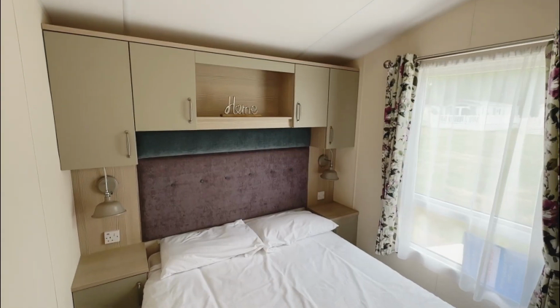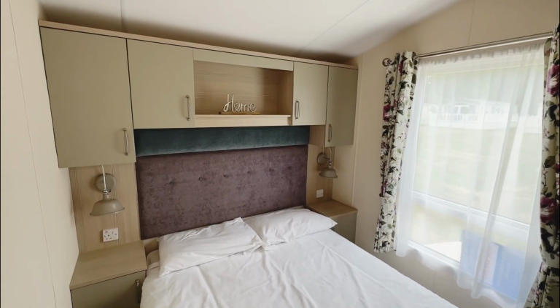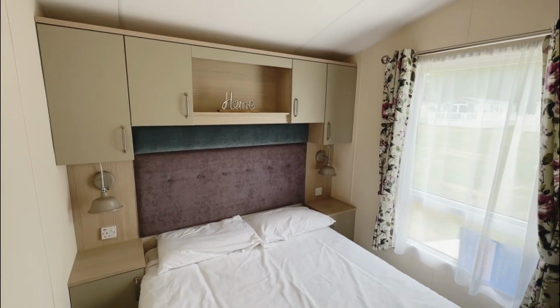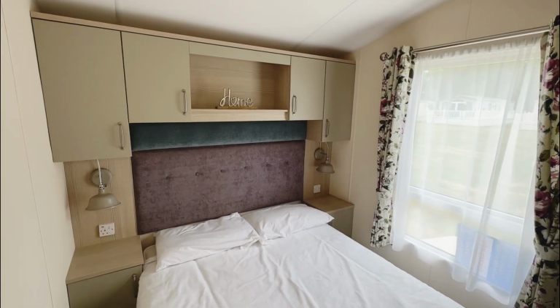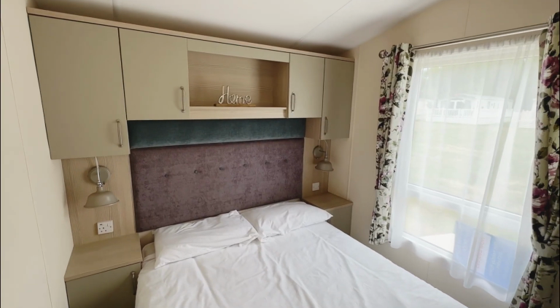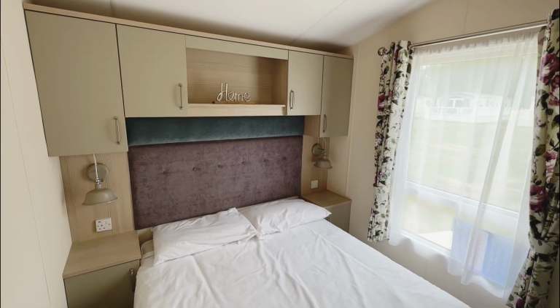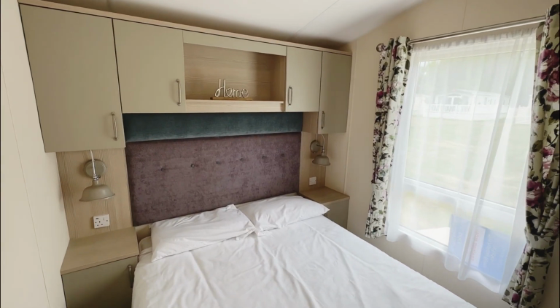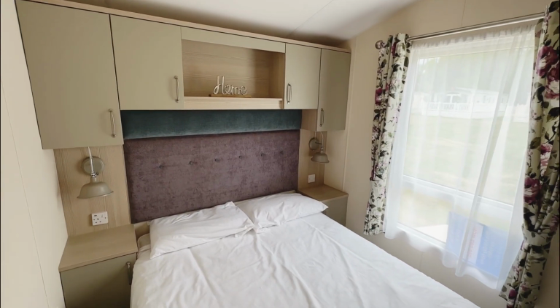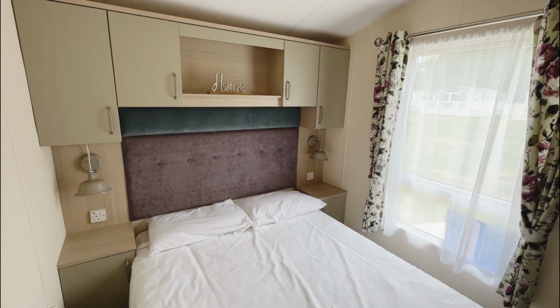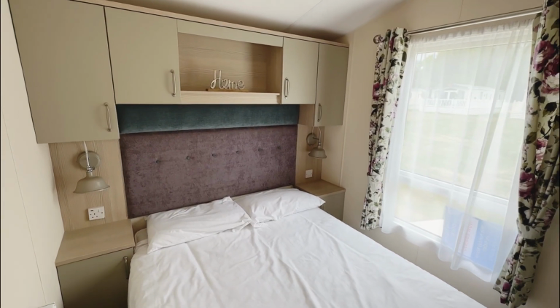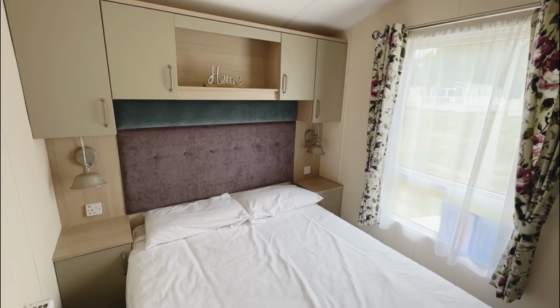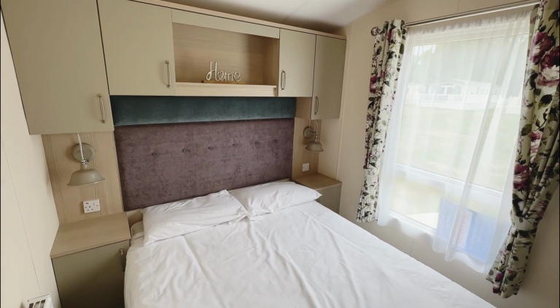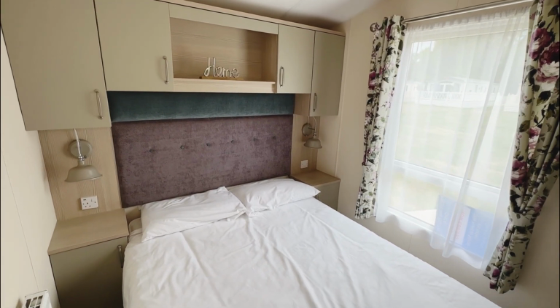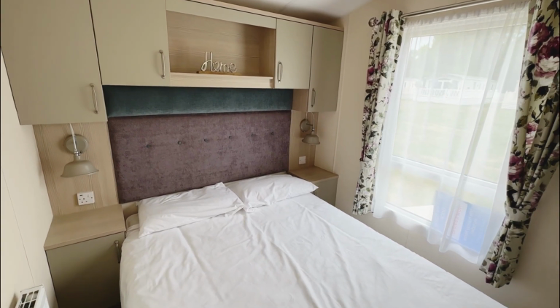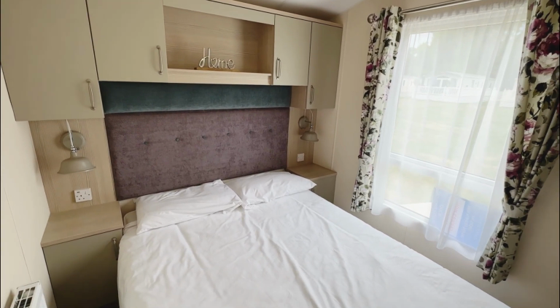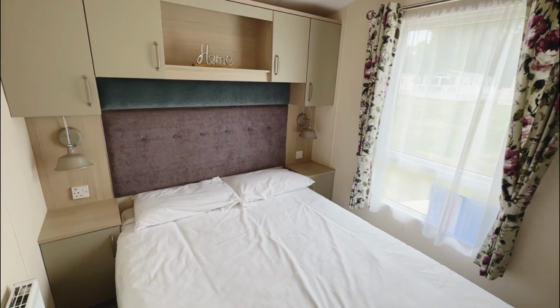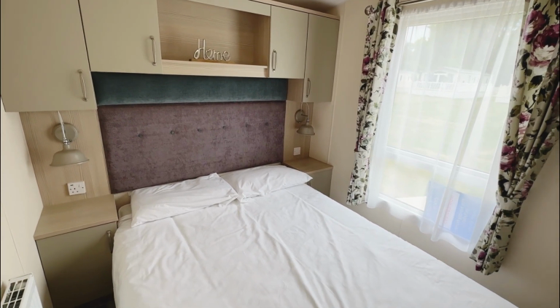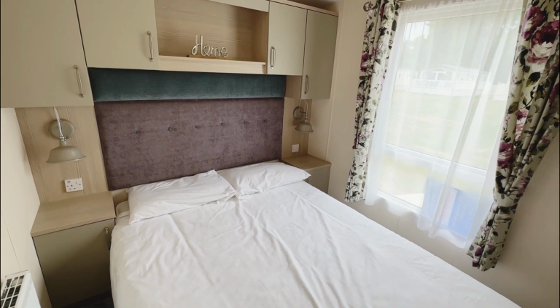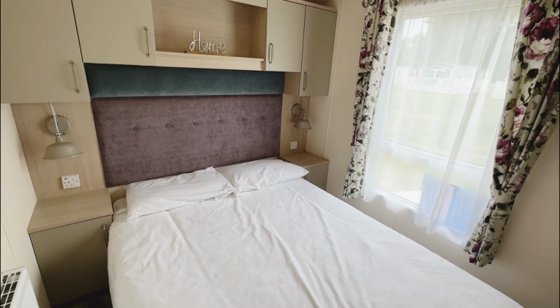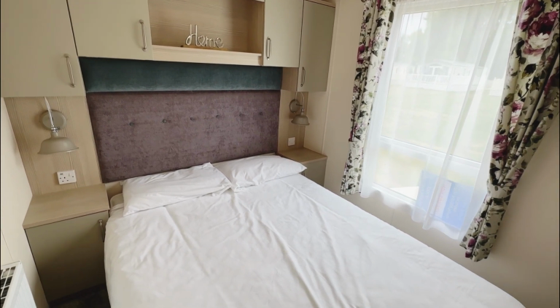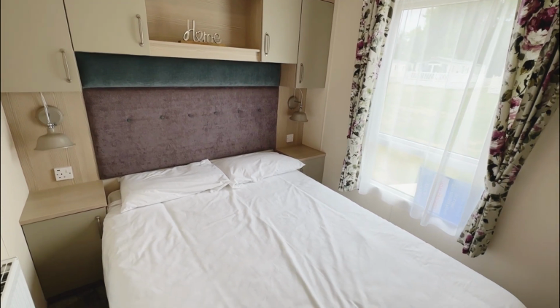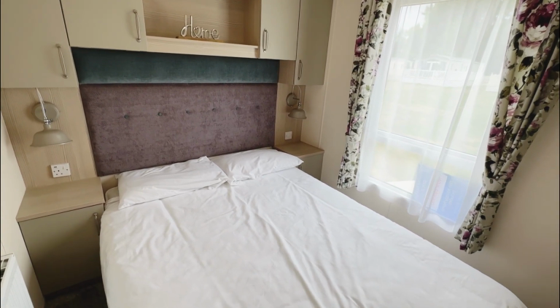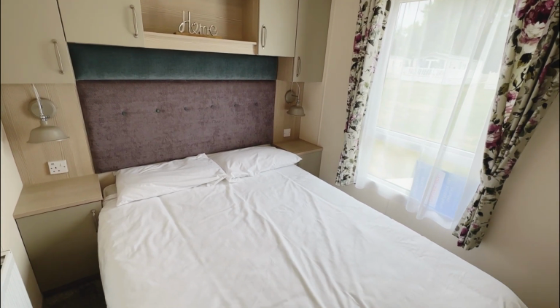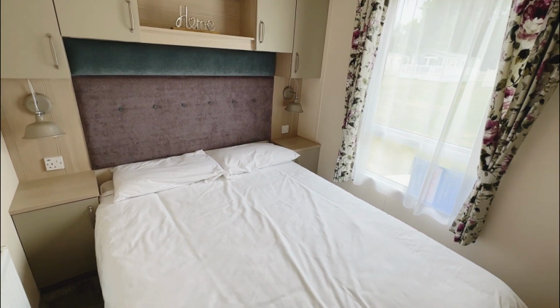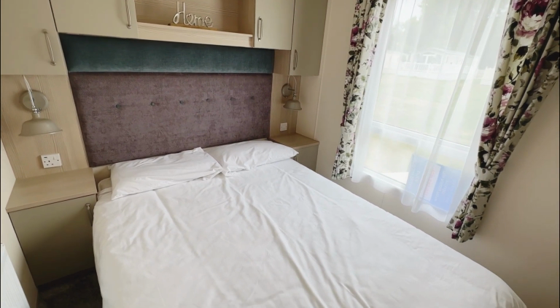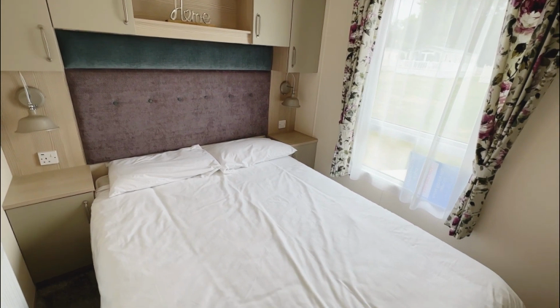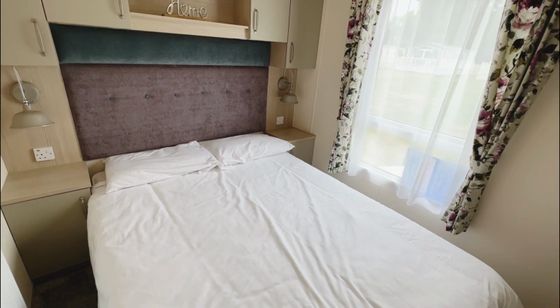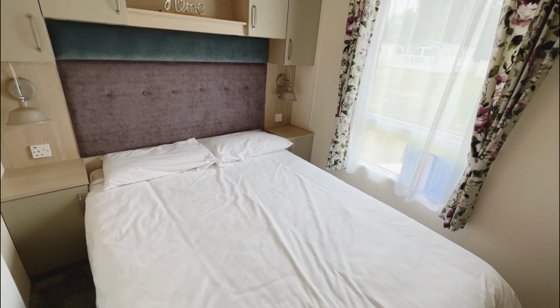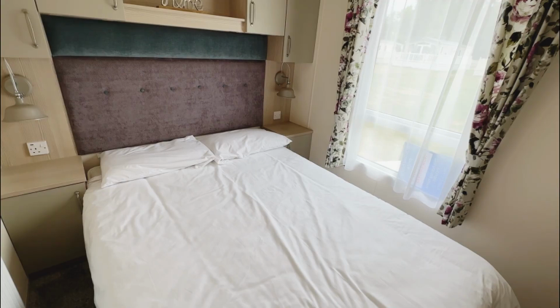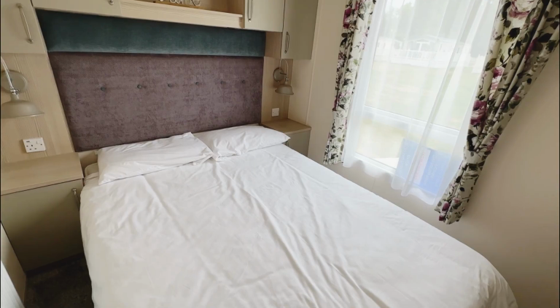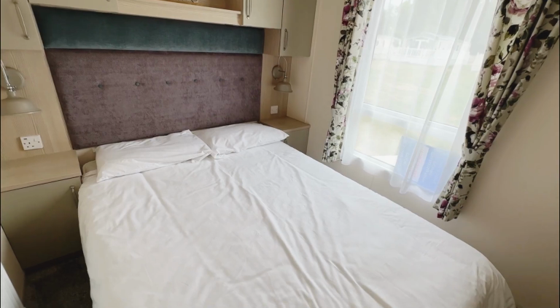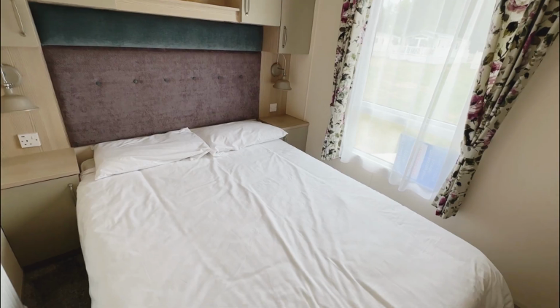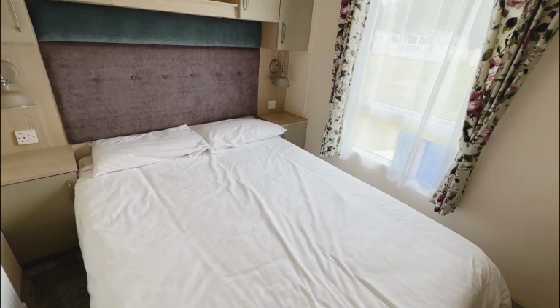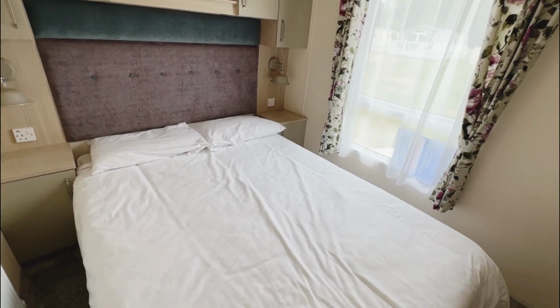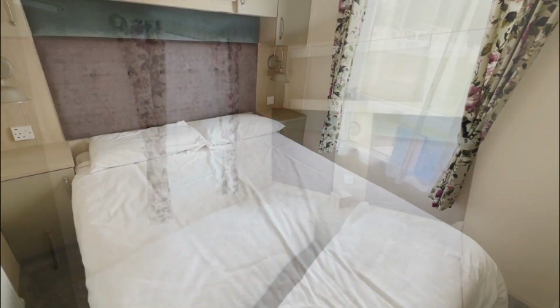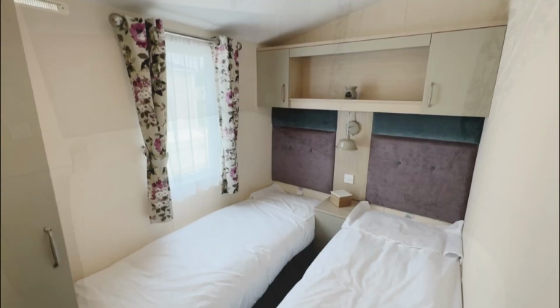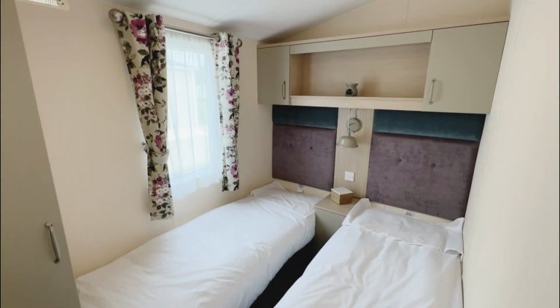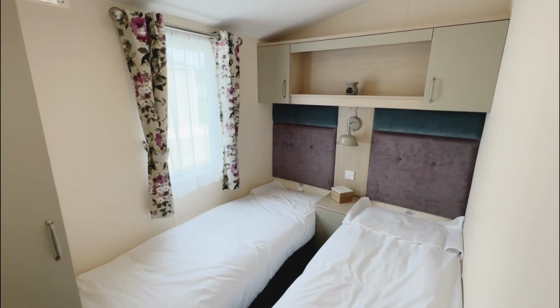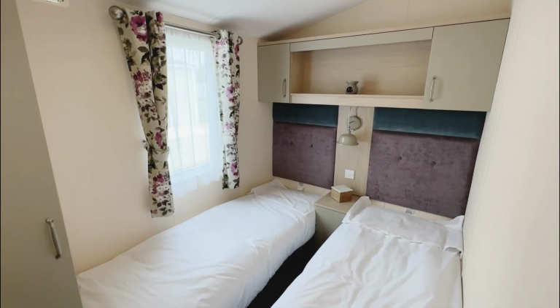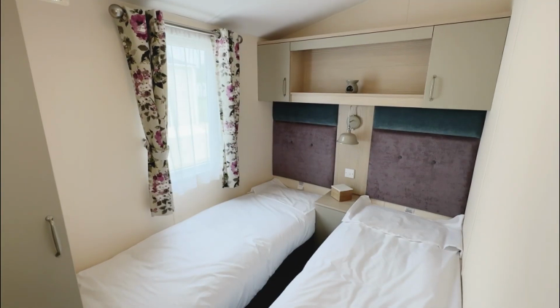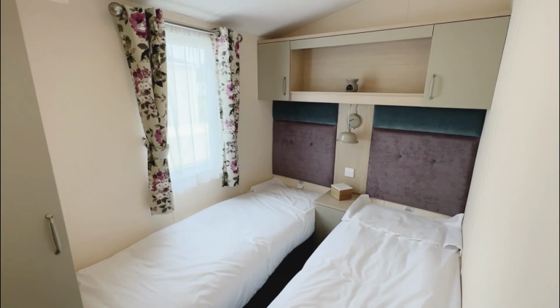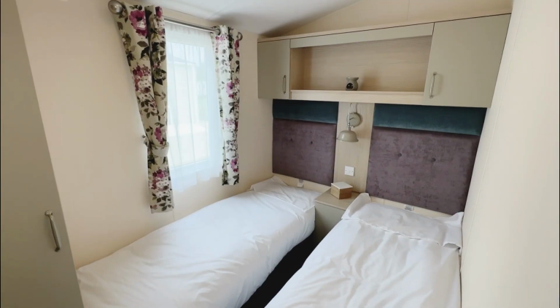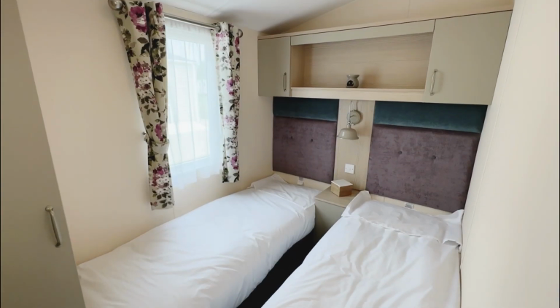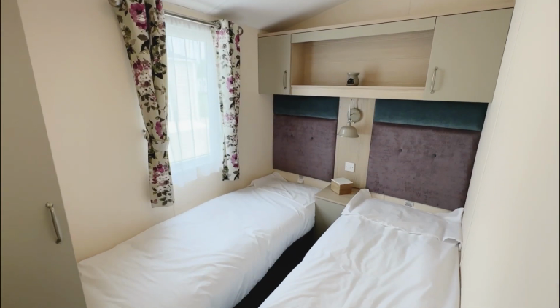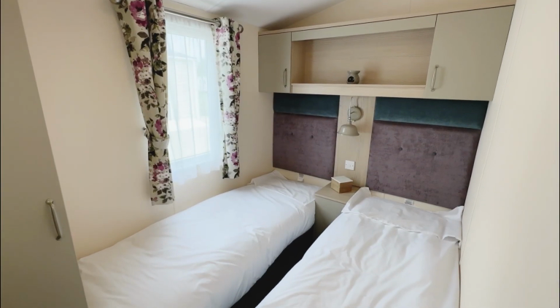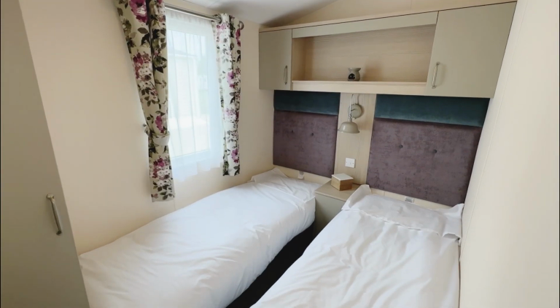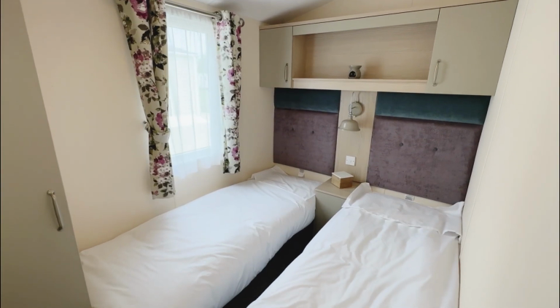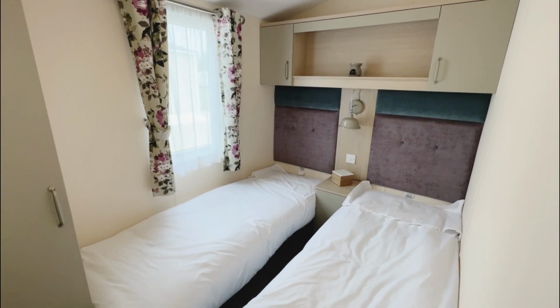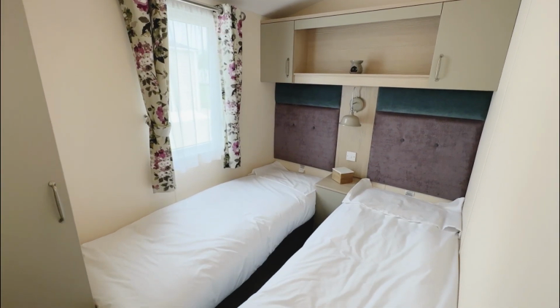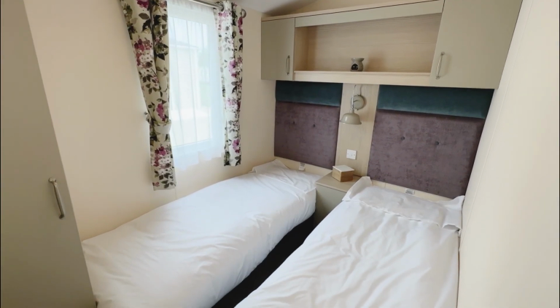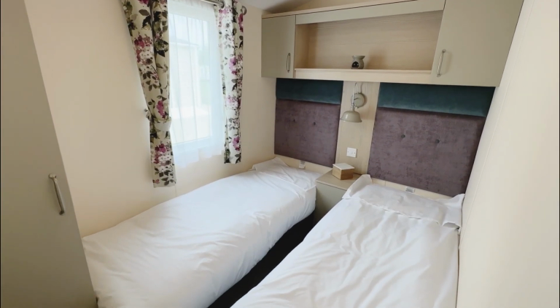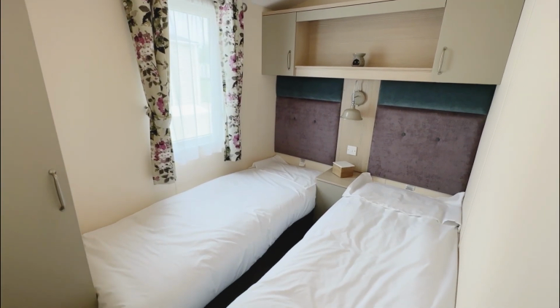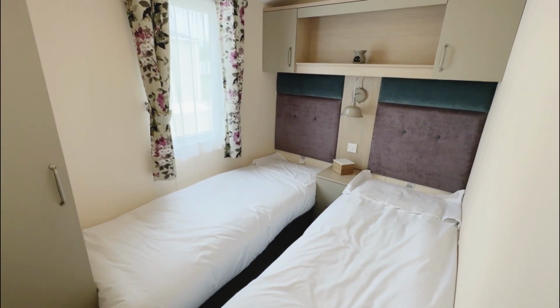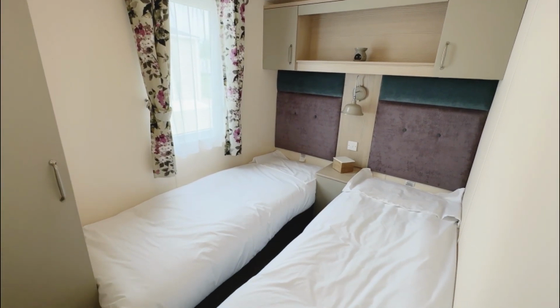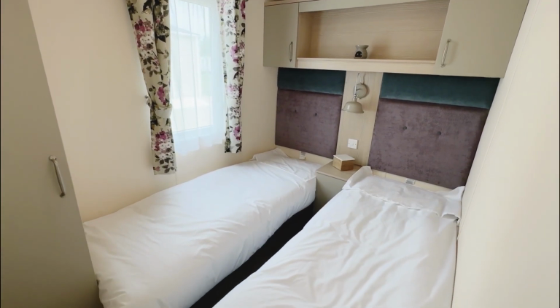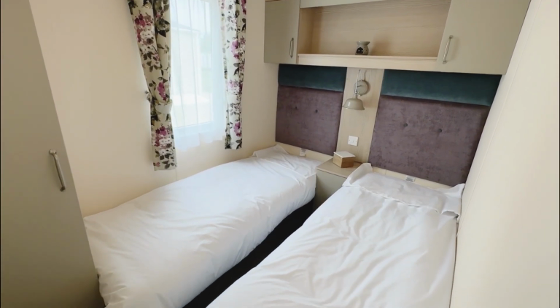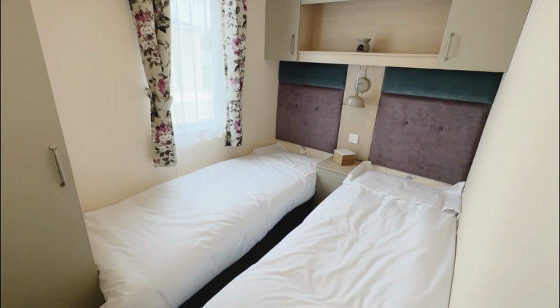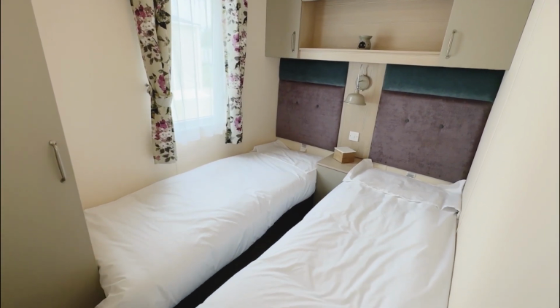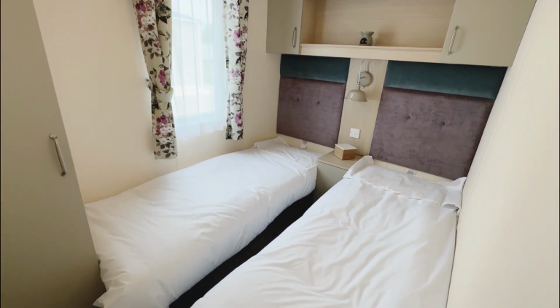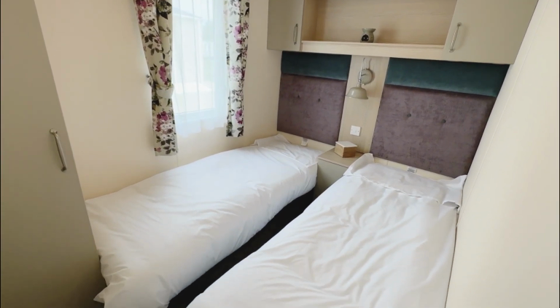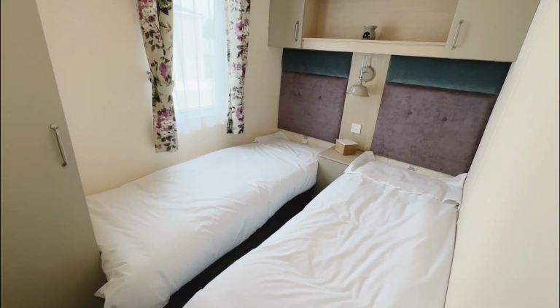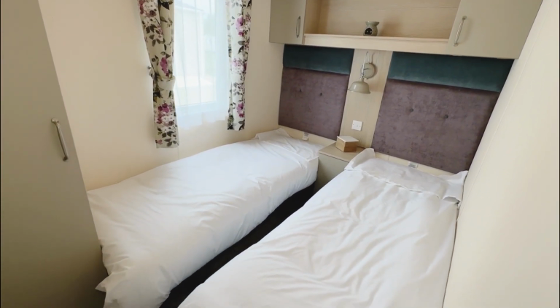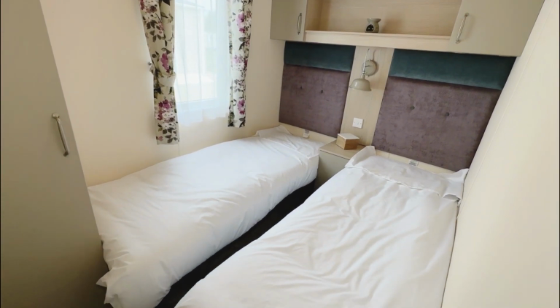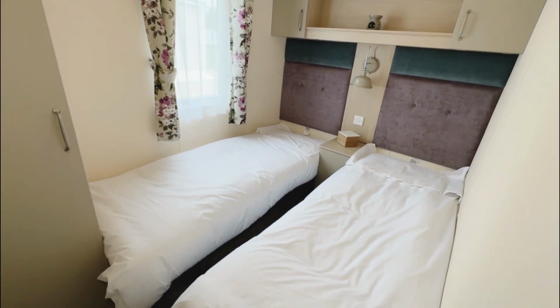This is the master bedroom which also offers an ensuite. This is a three bedroom unit that offers two twin rooms.